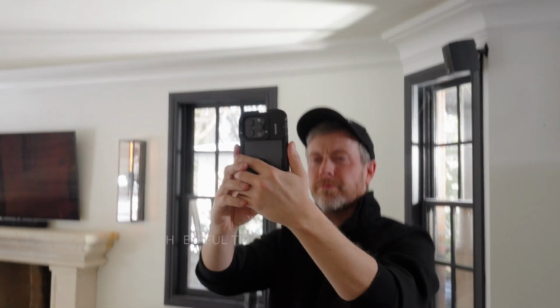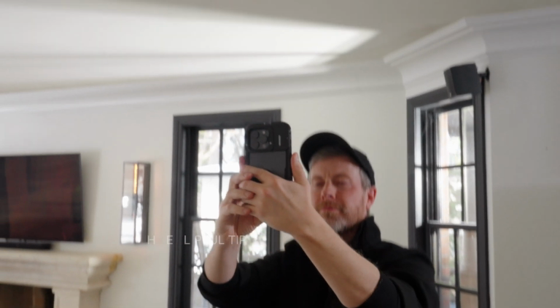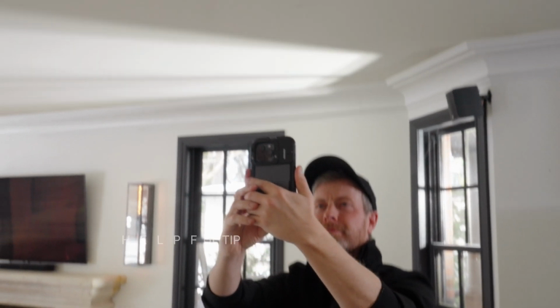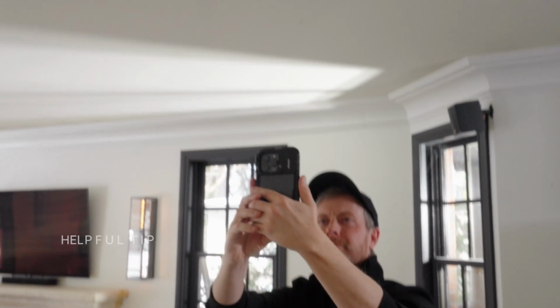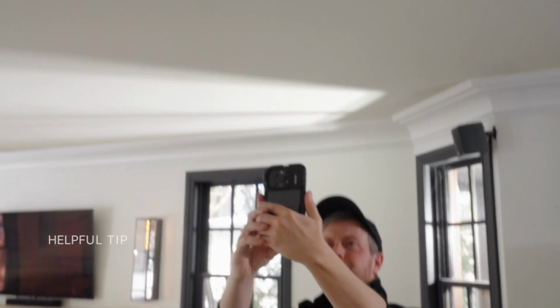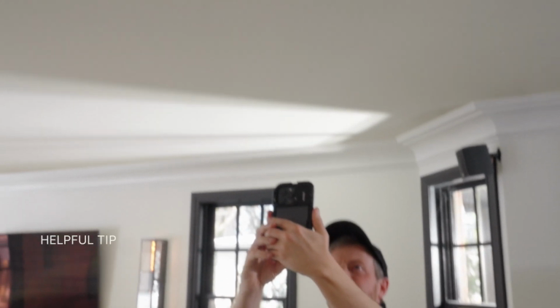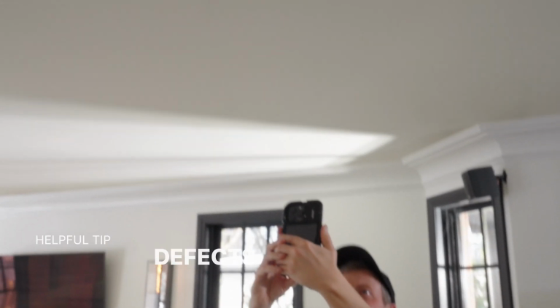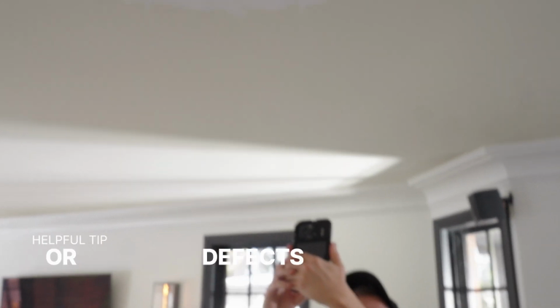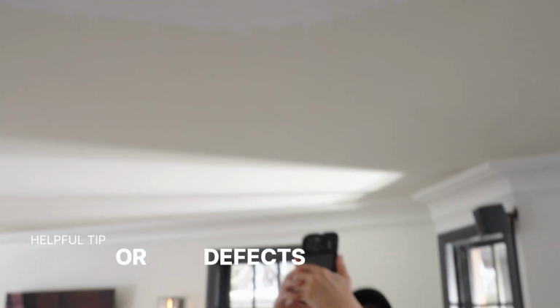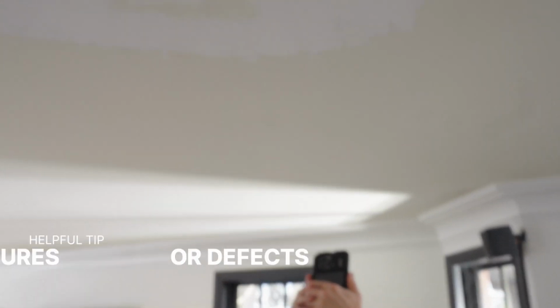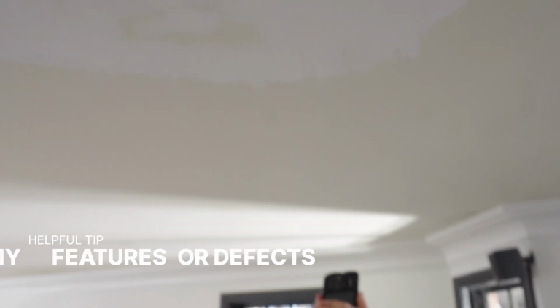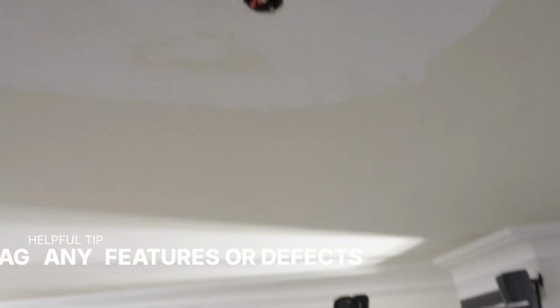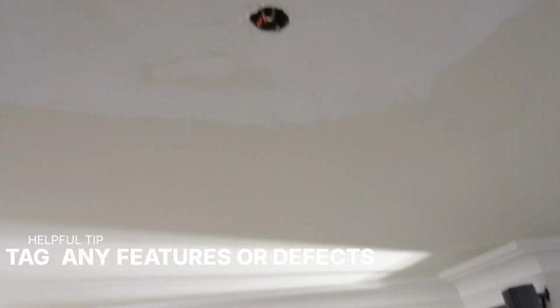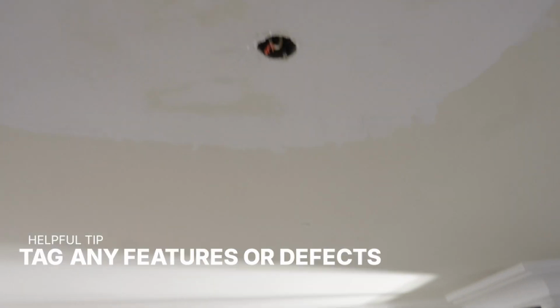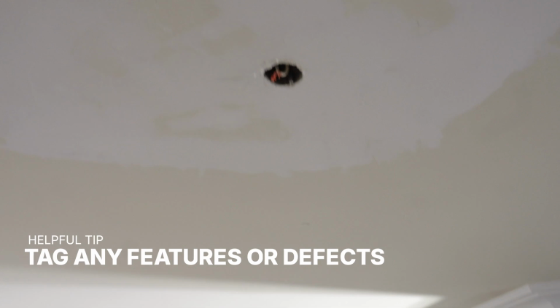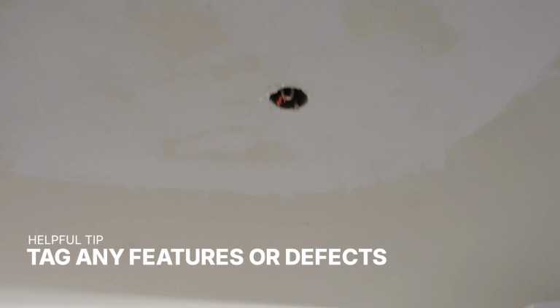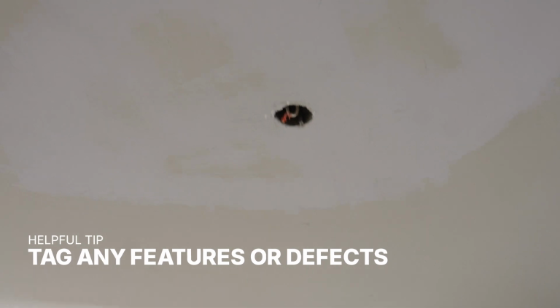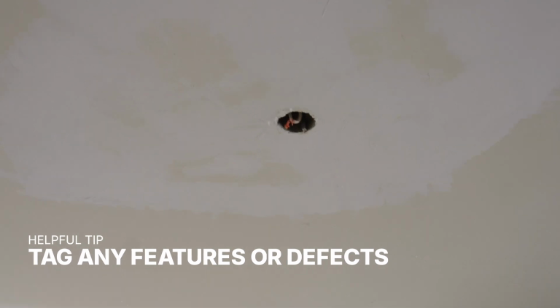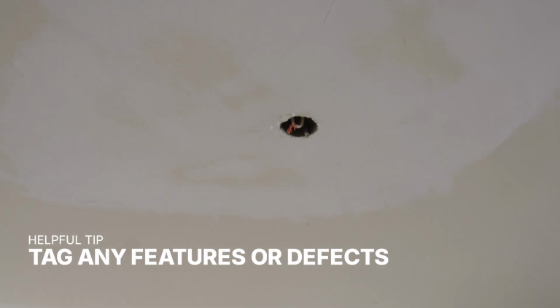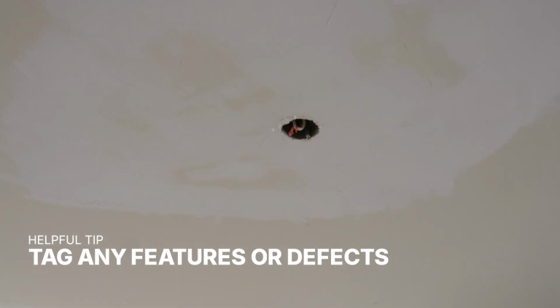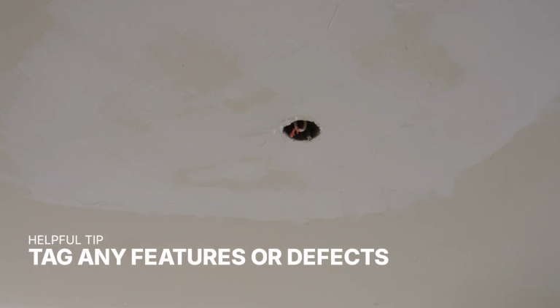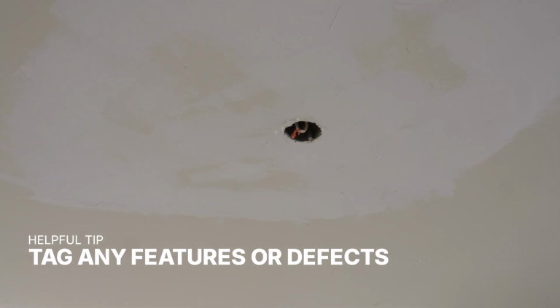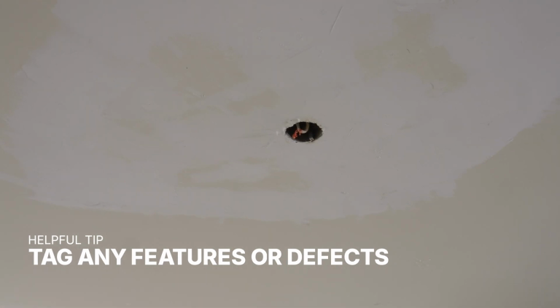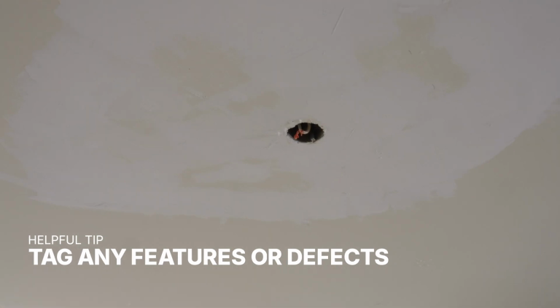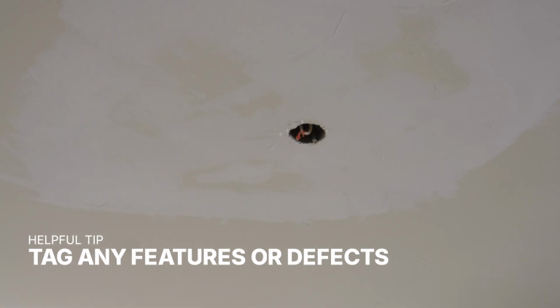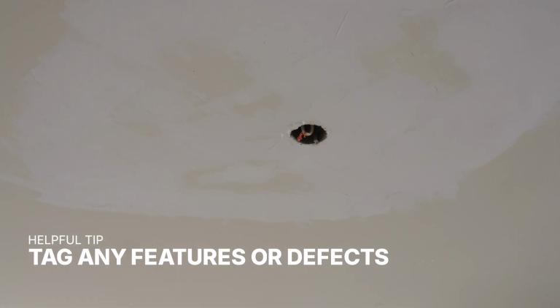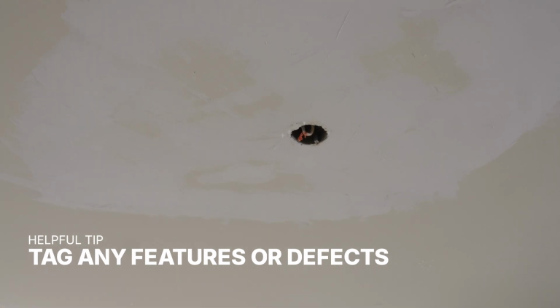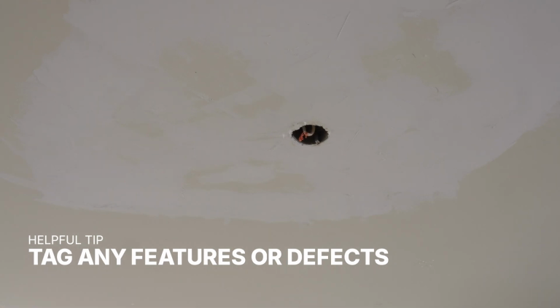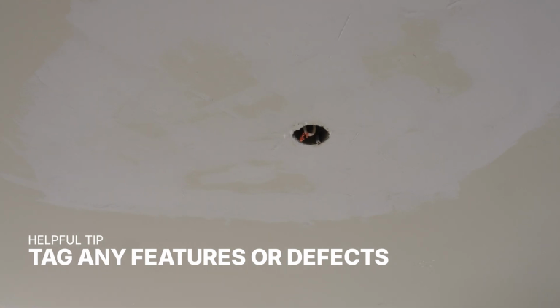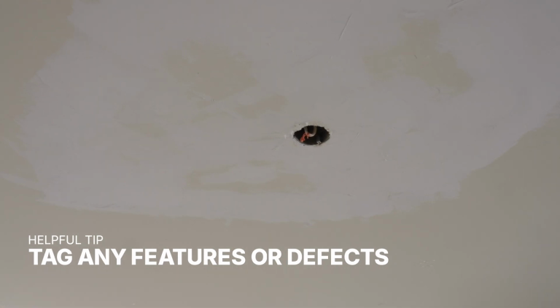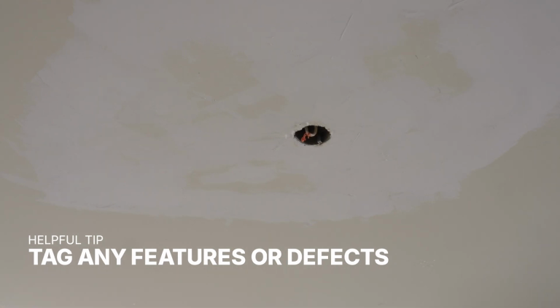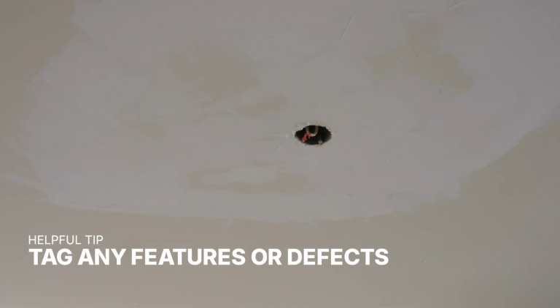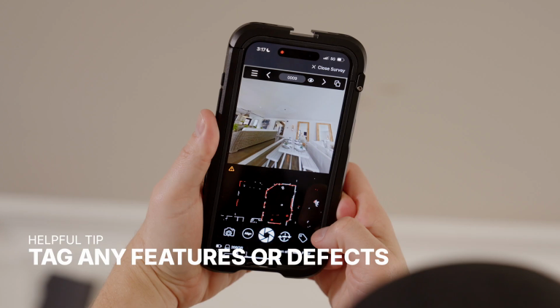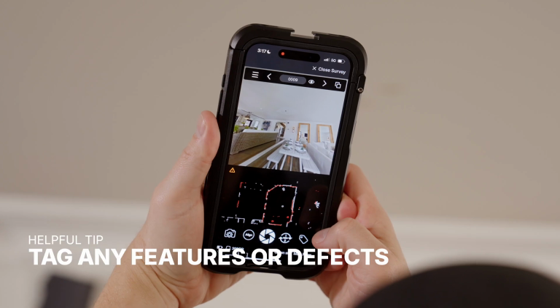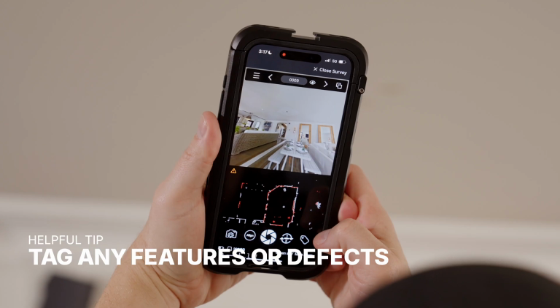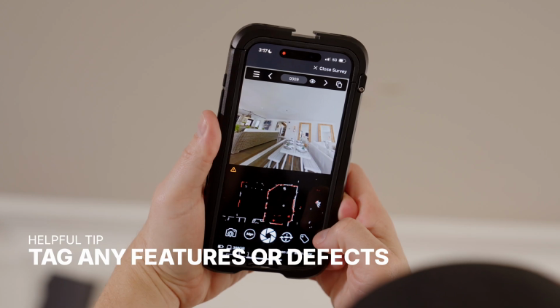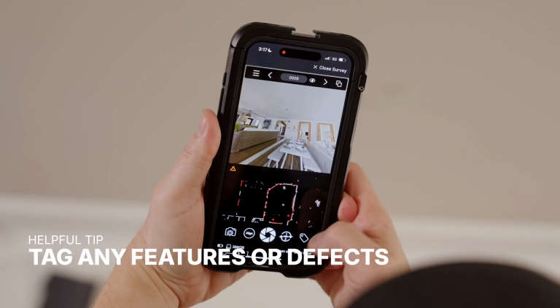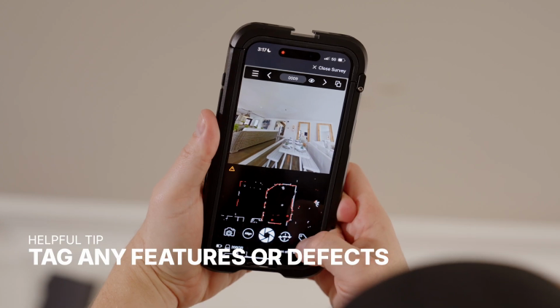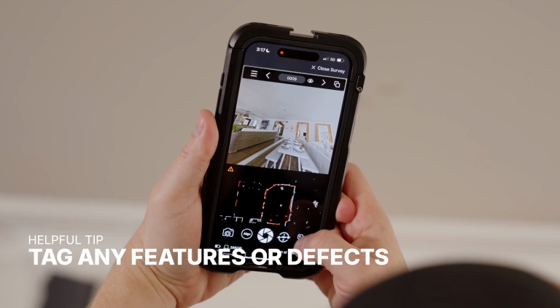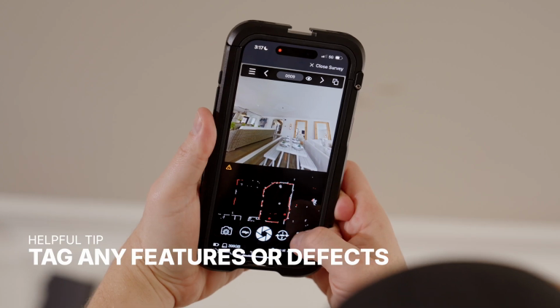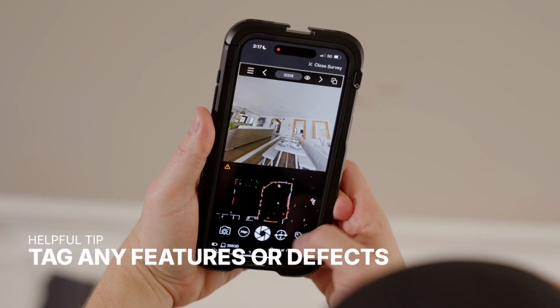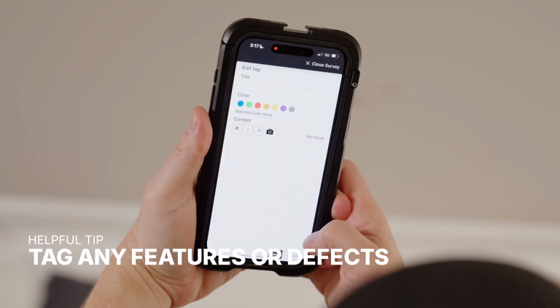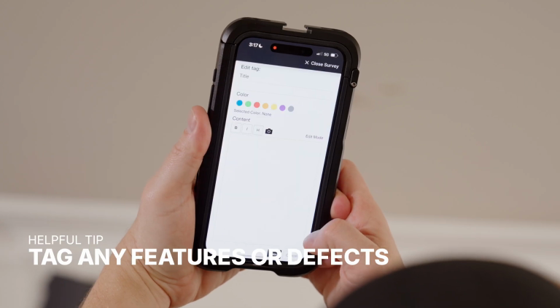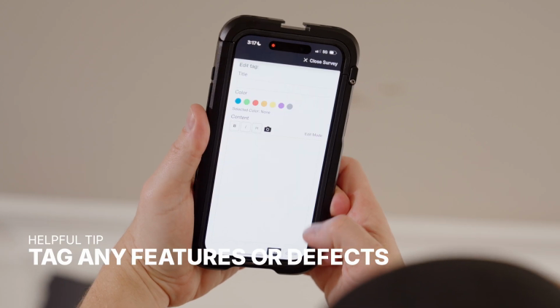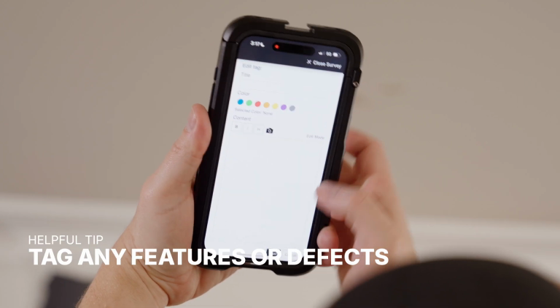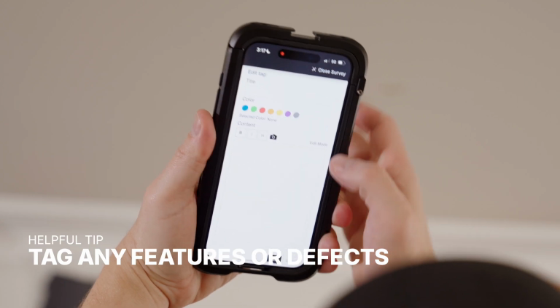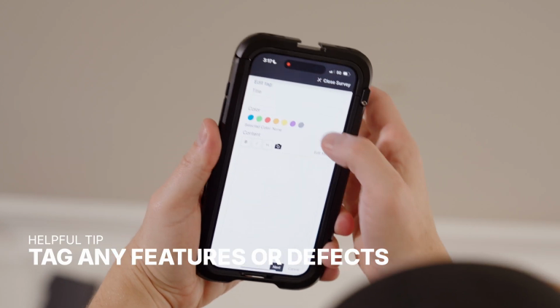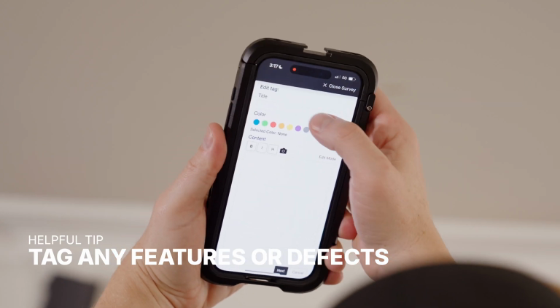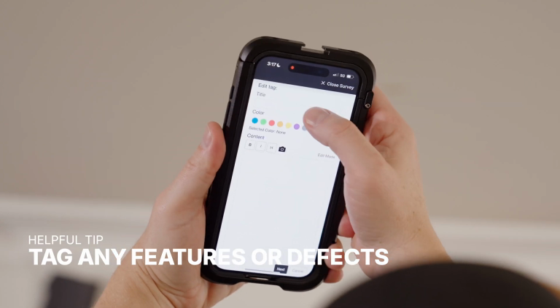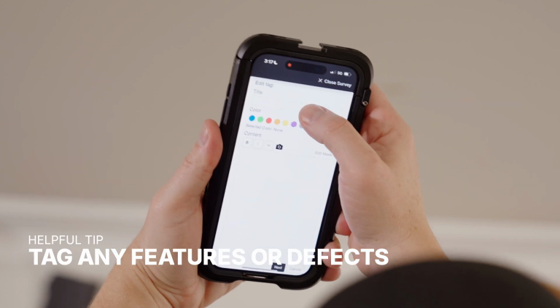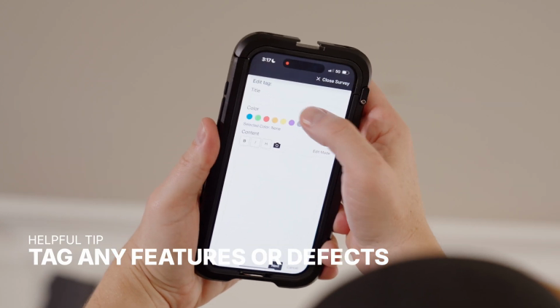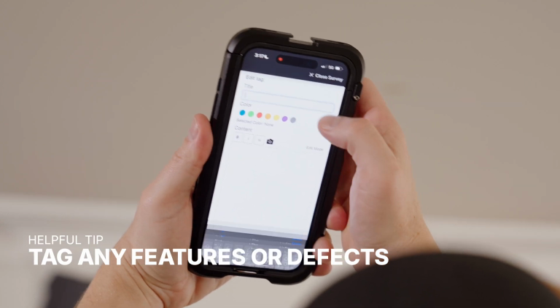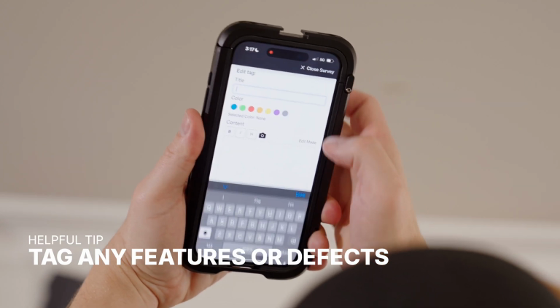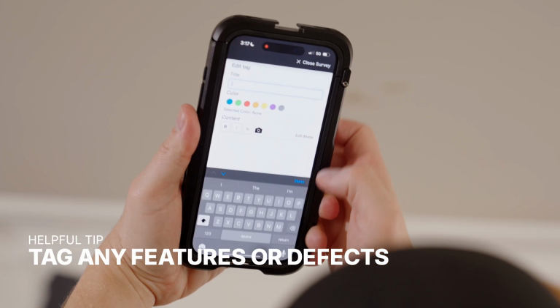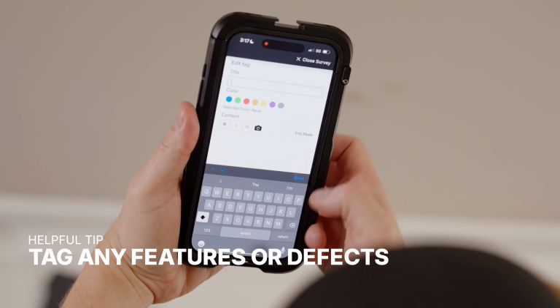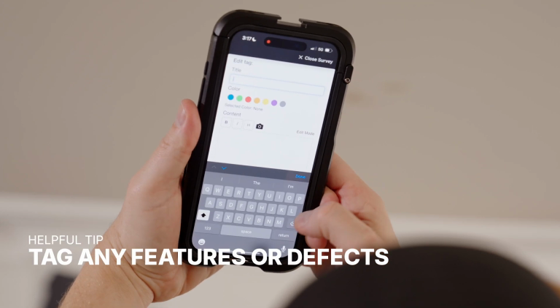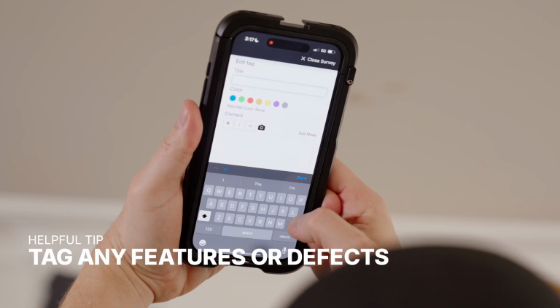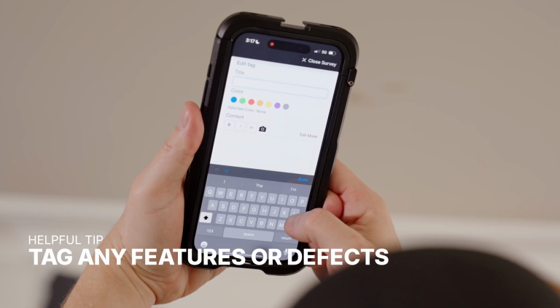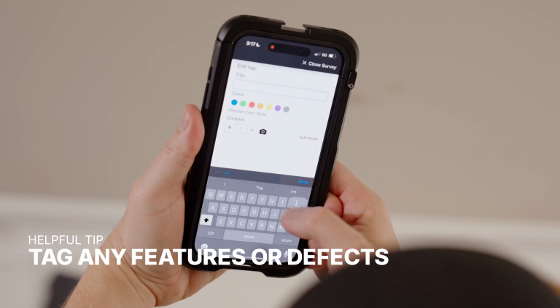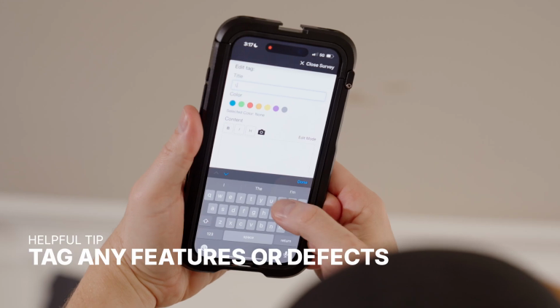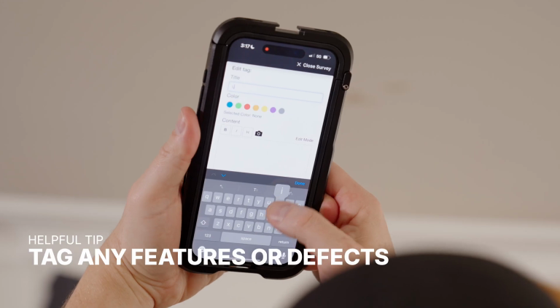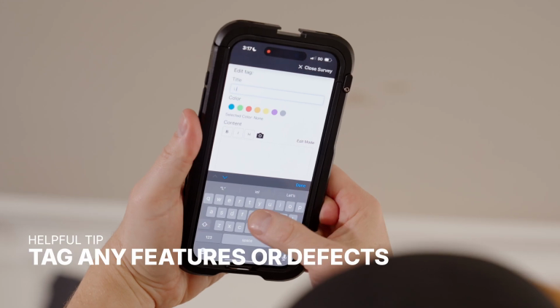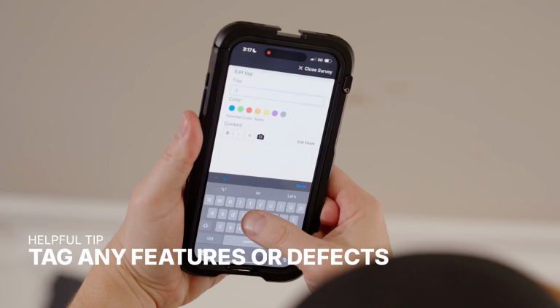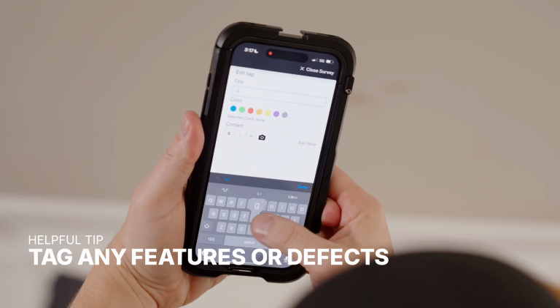Any feature in 3D space can be tagged for reference later while shooting. They are useful for highlighting important features or, in this case, a defect.